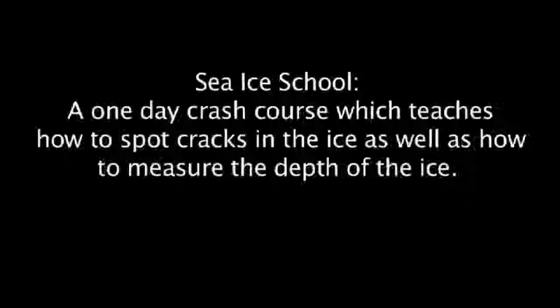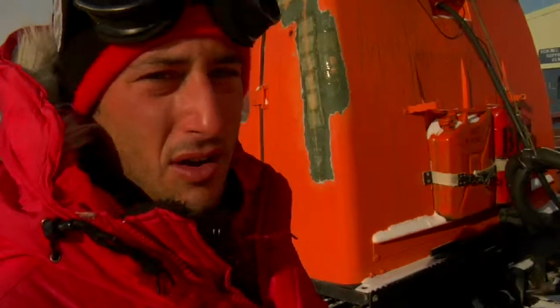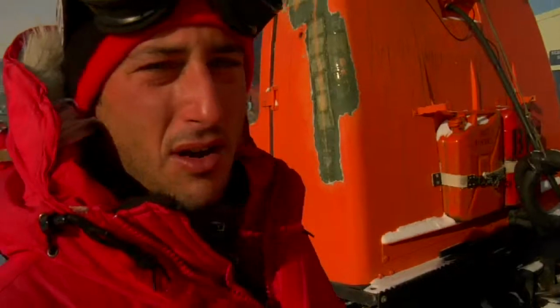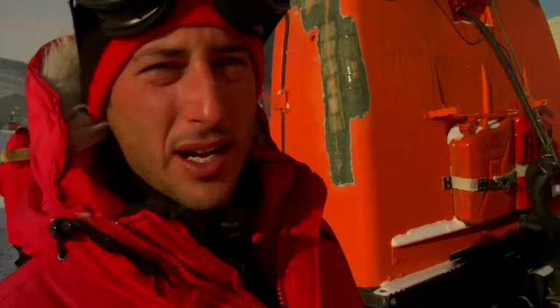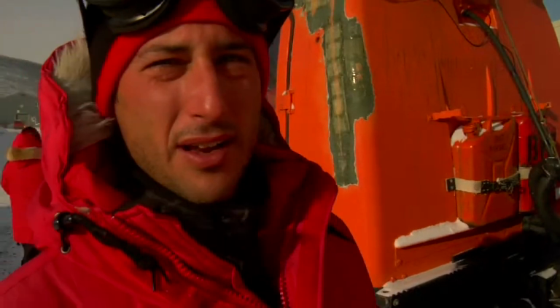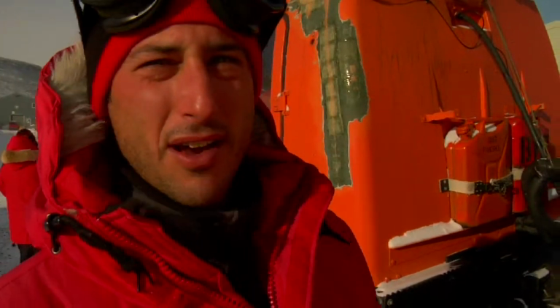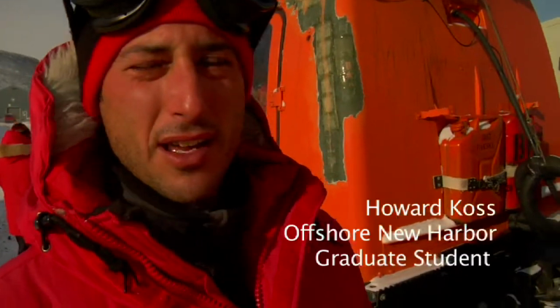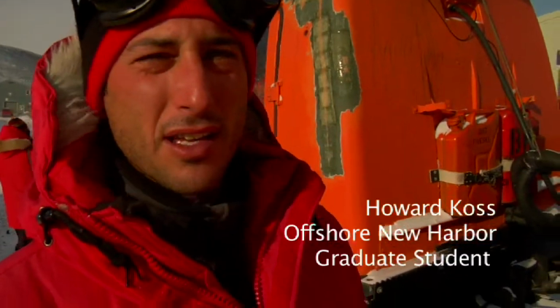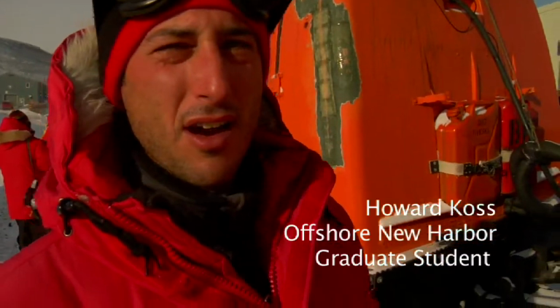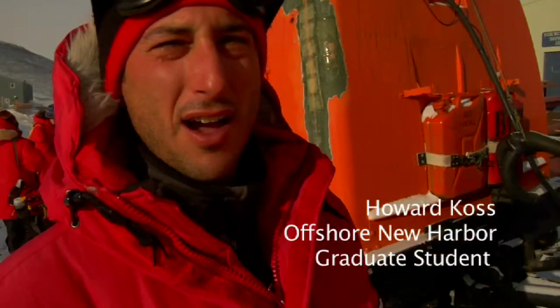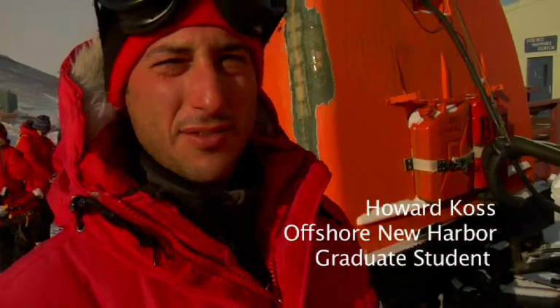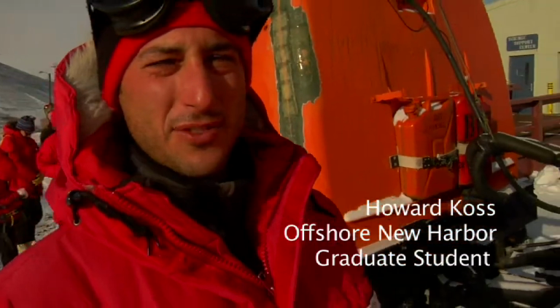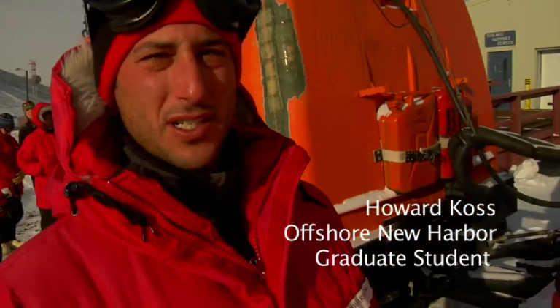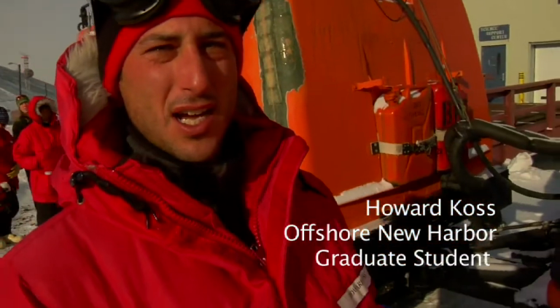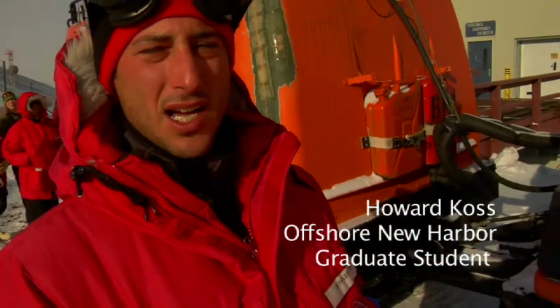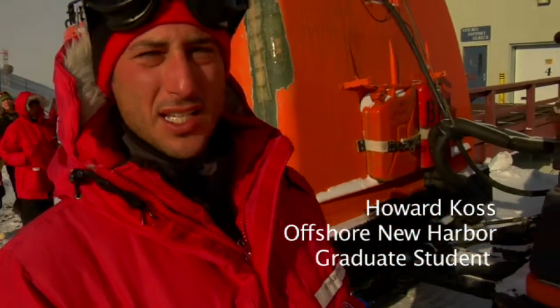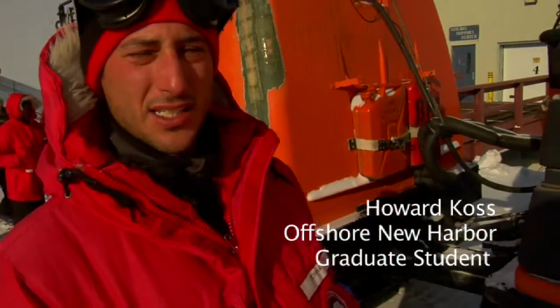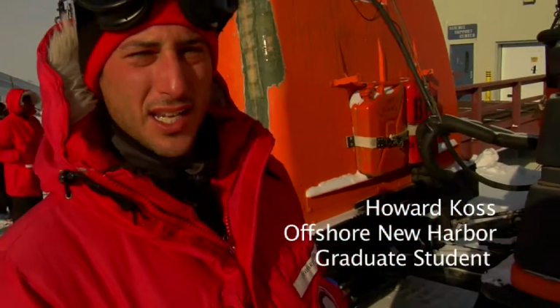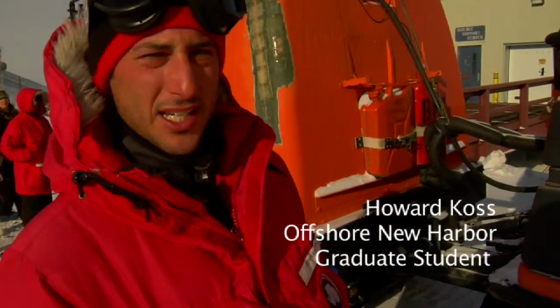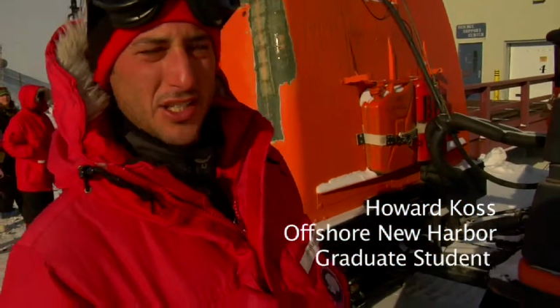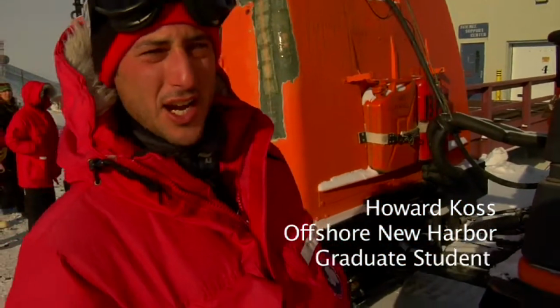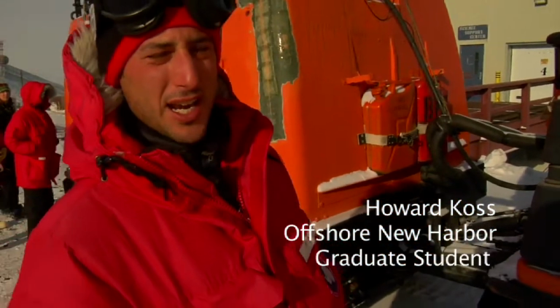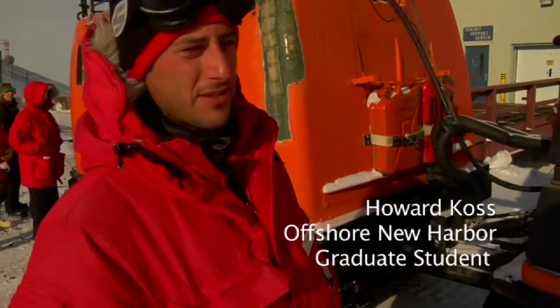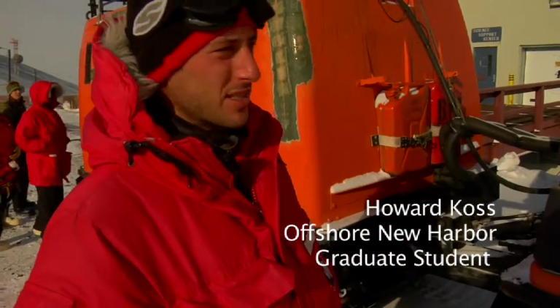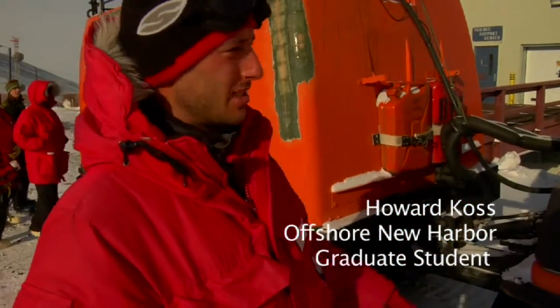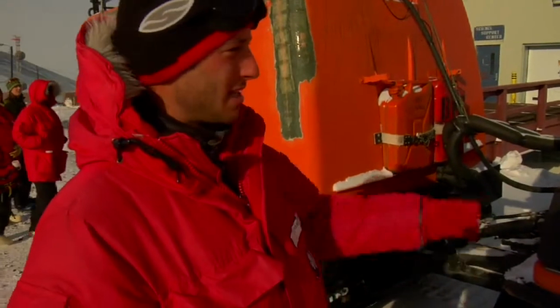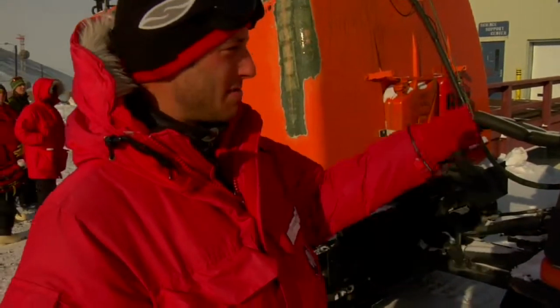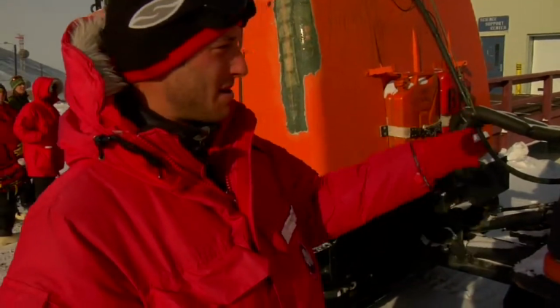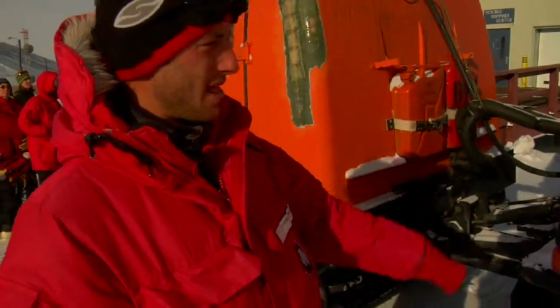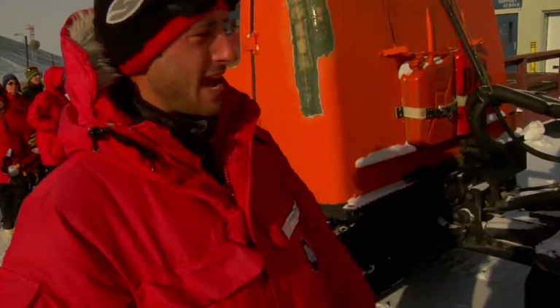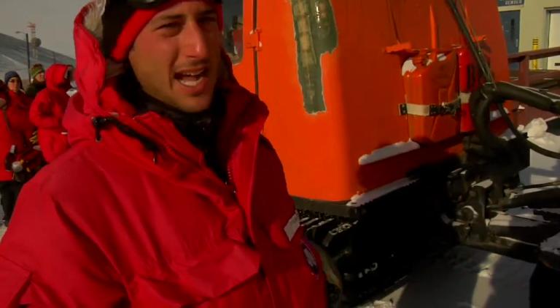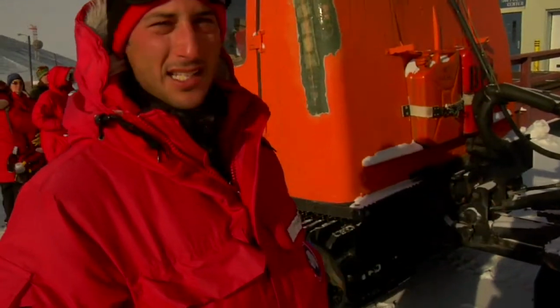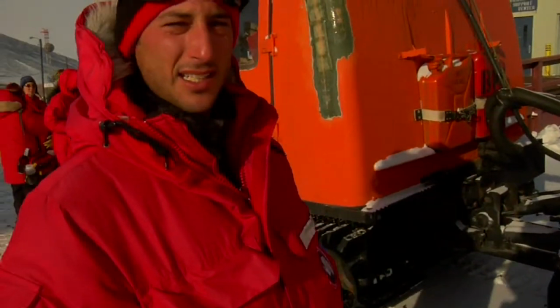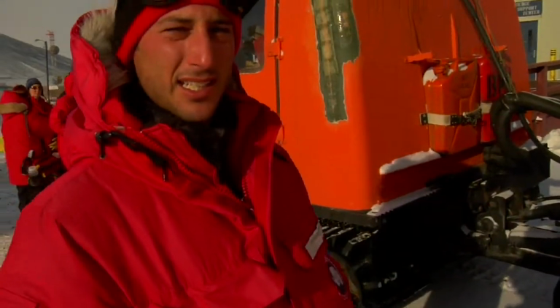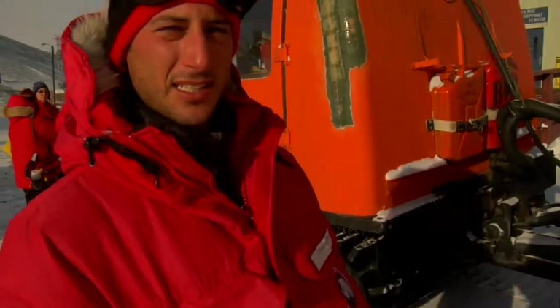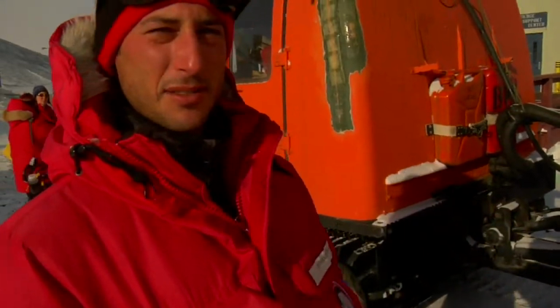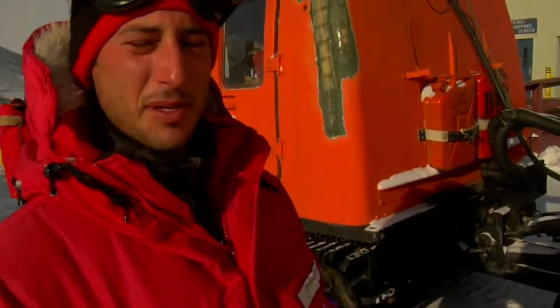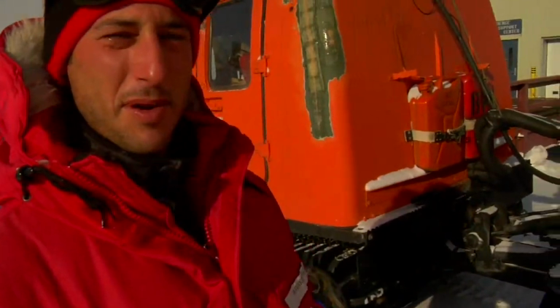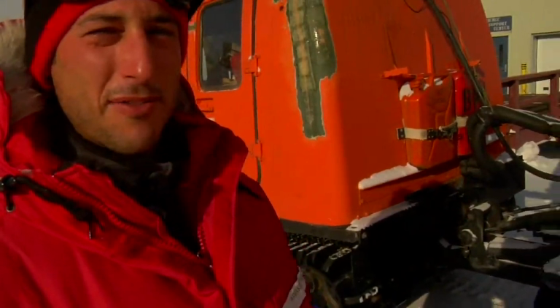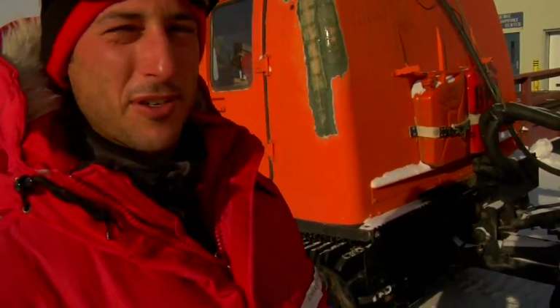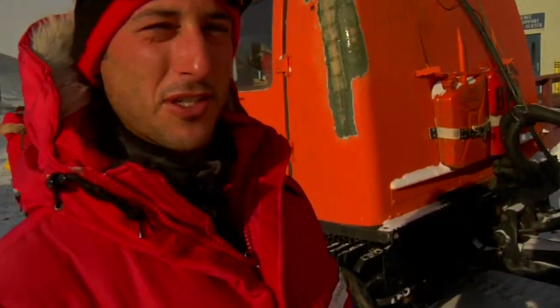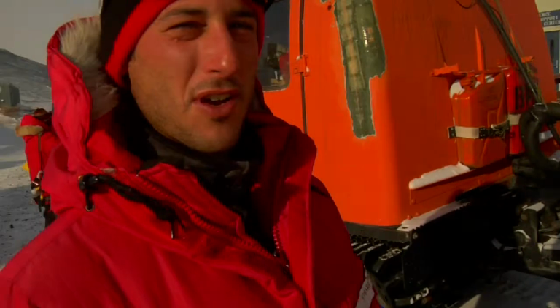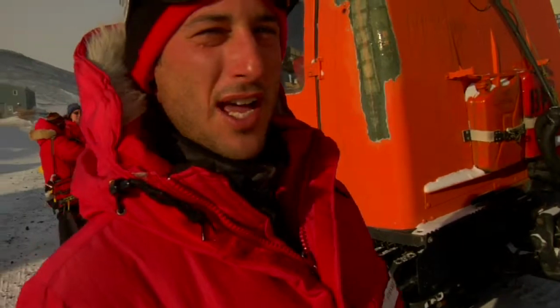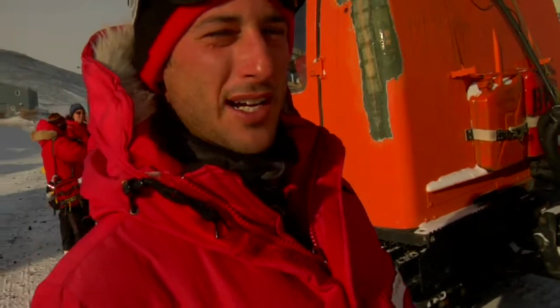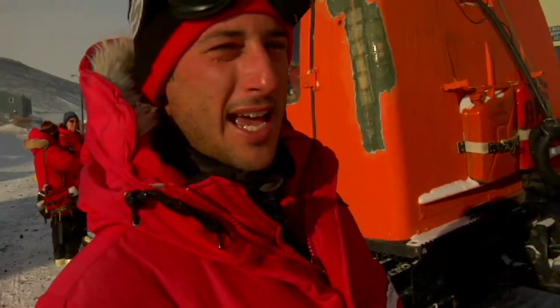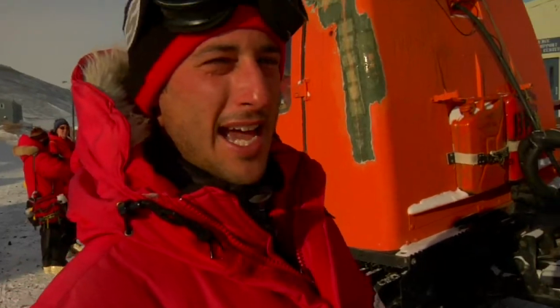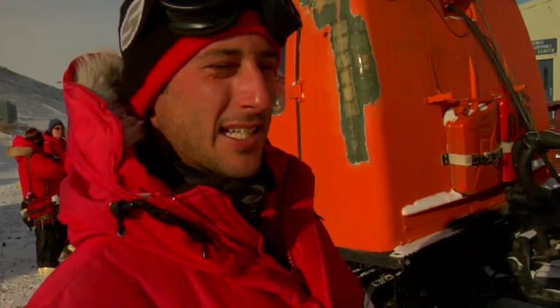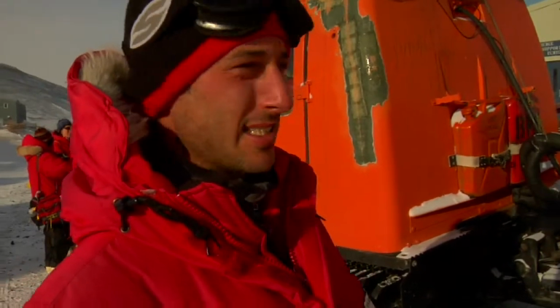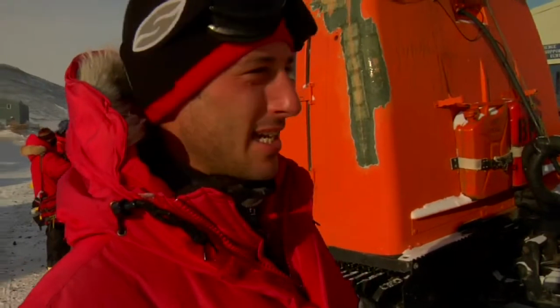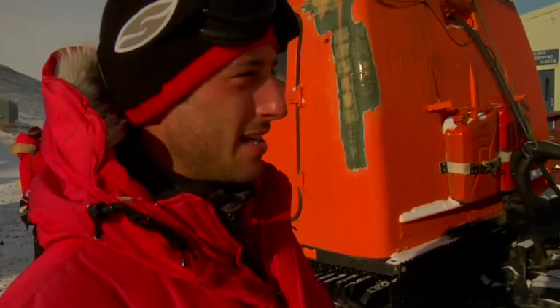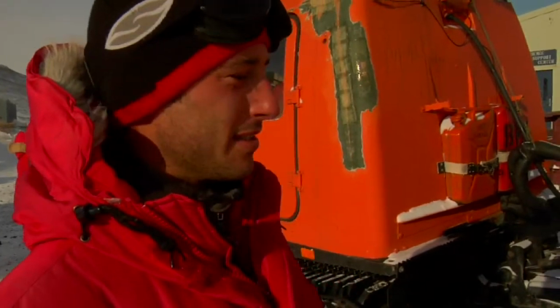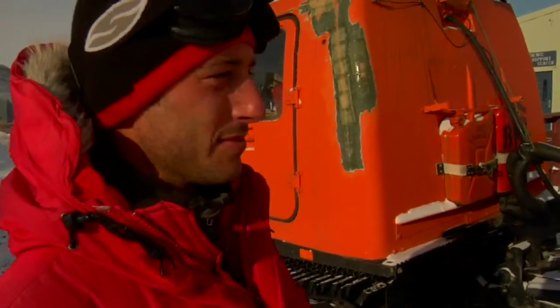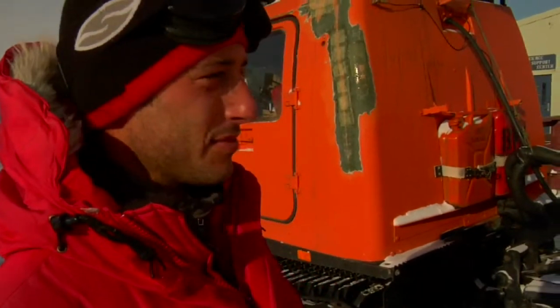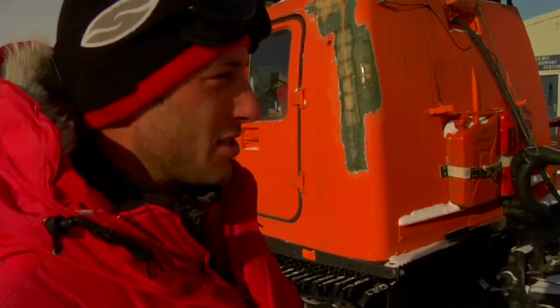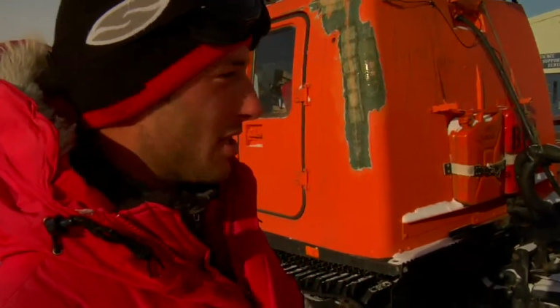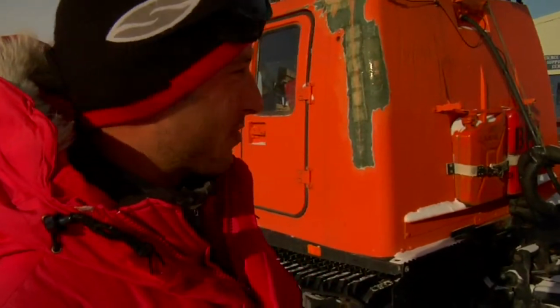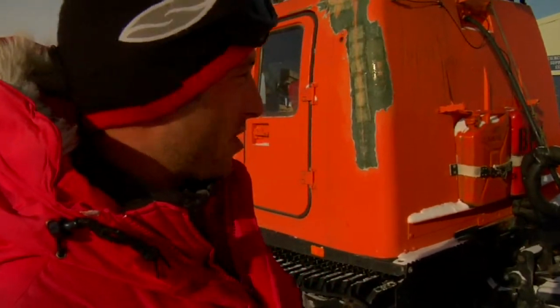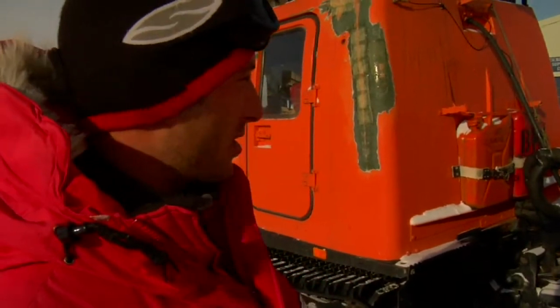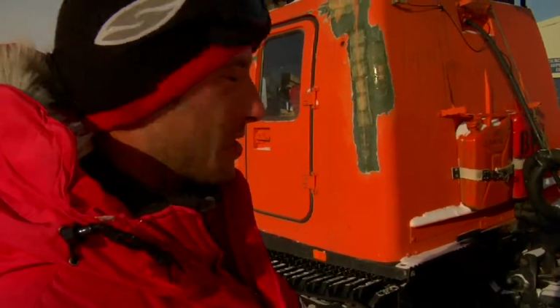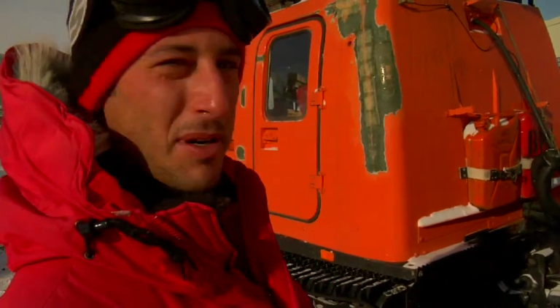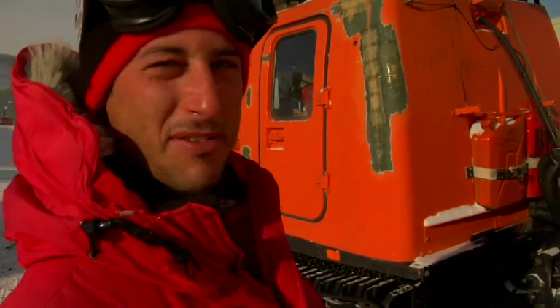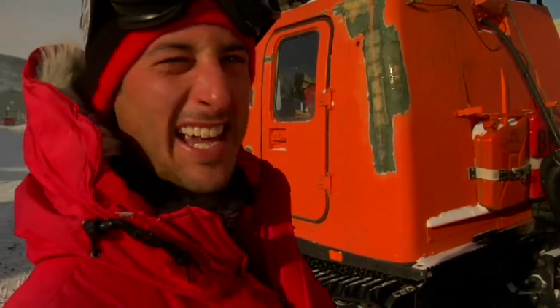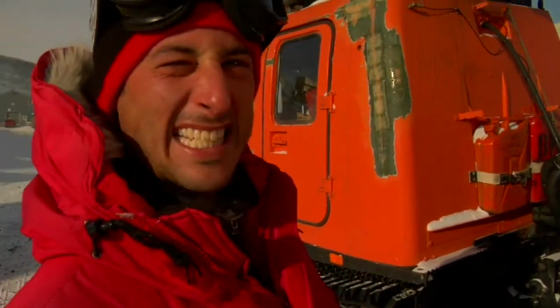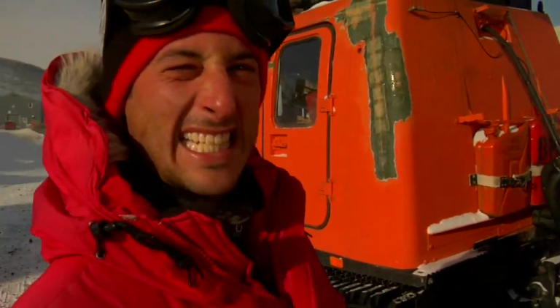Well, we're getting ready to go out for sea ice training, we're just standing by the Hagelin here. It's my first ride in a Hagelin, kind of stoked for it, looks pretty fancy.